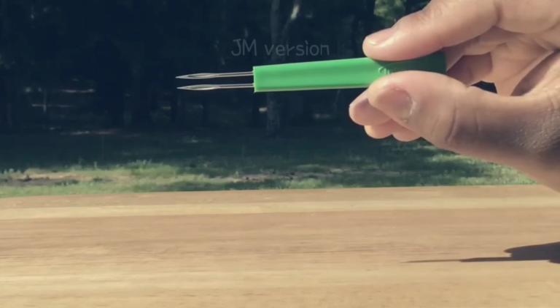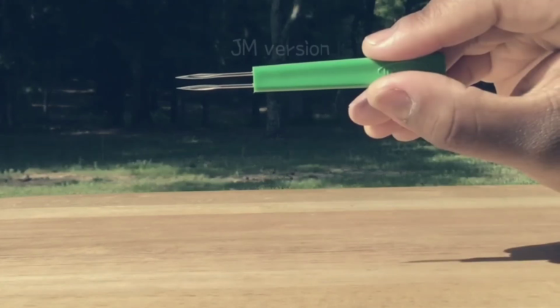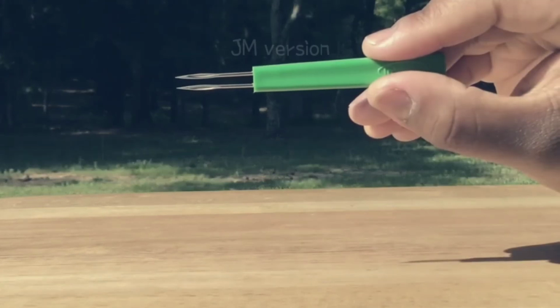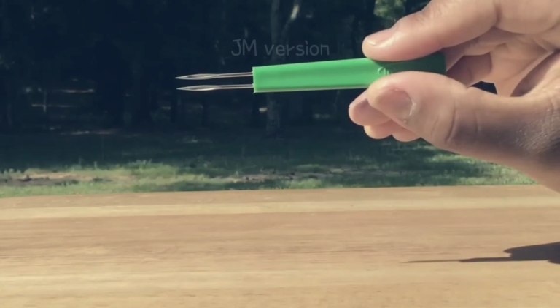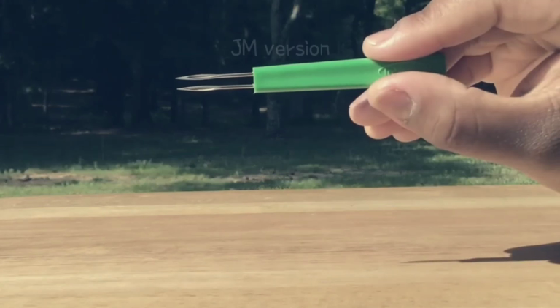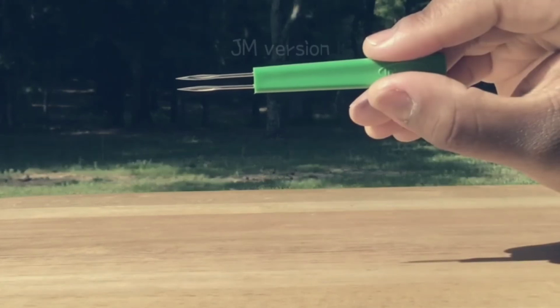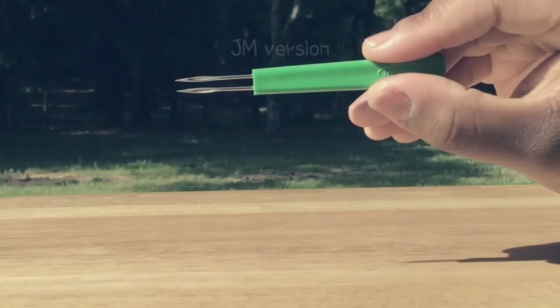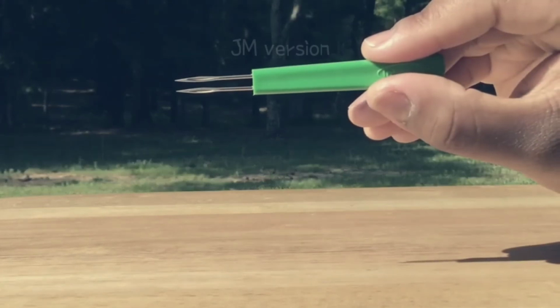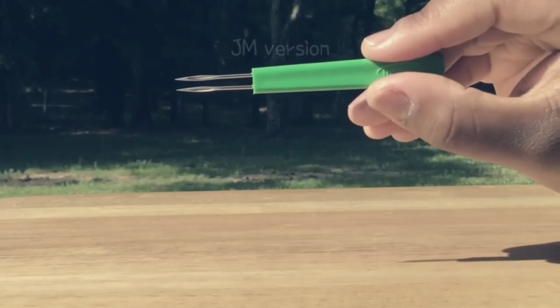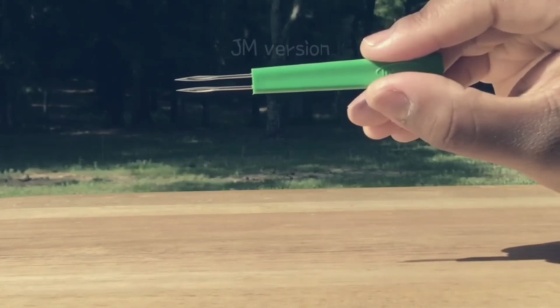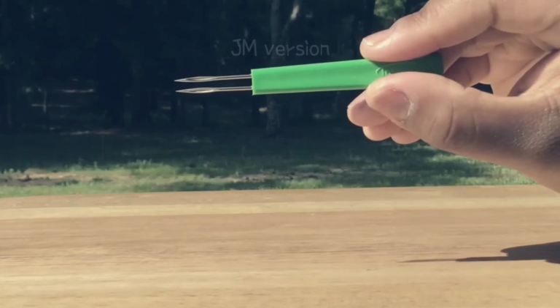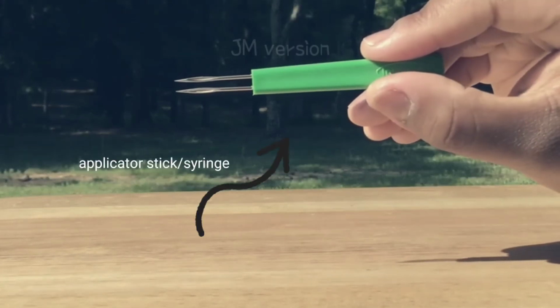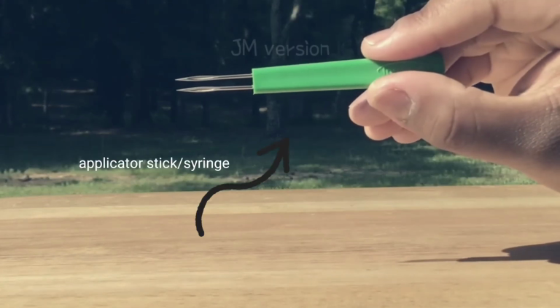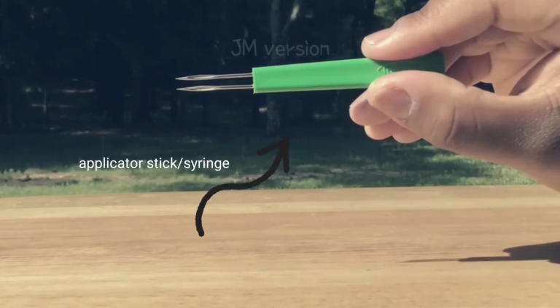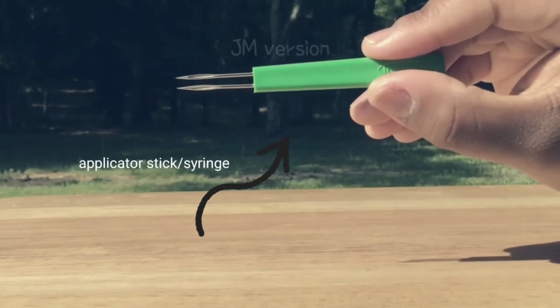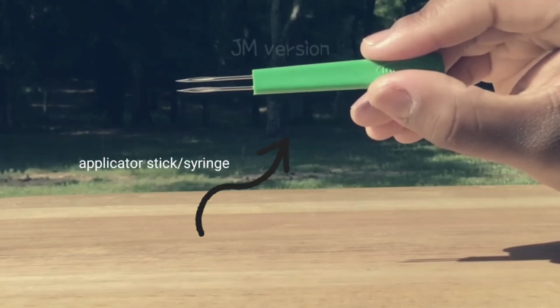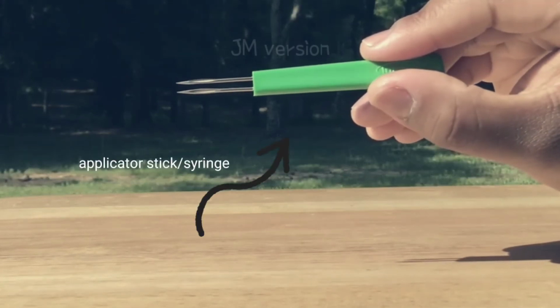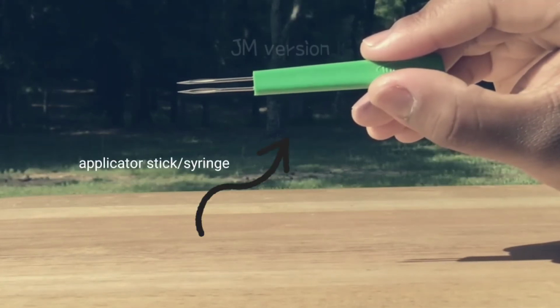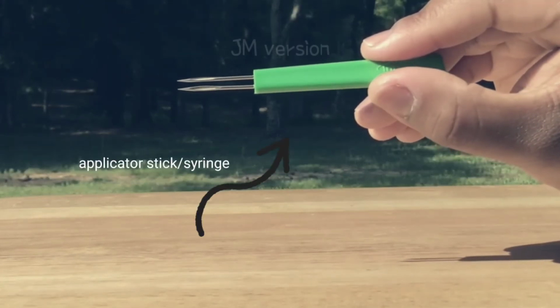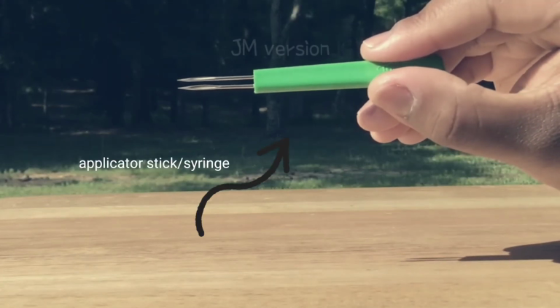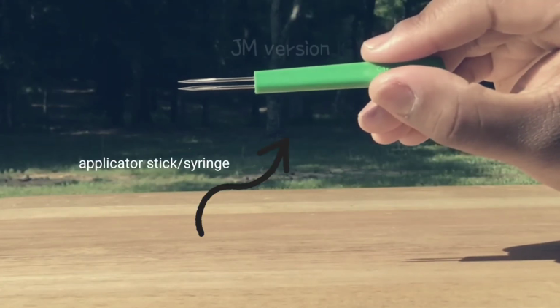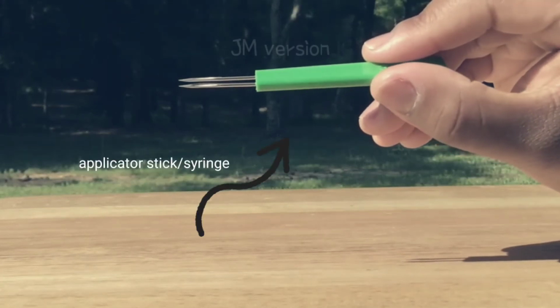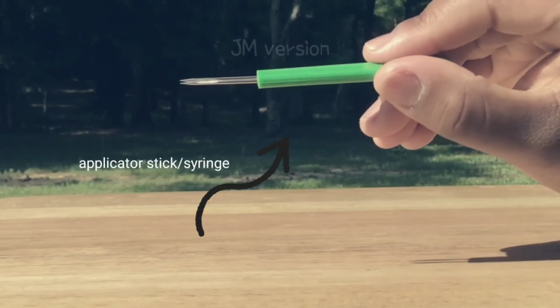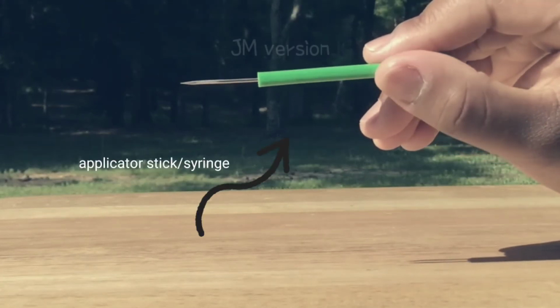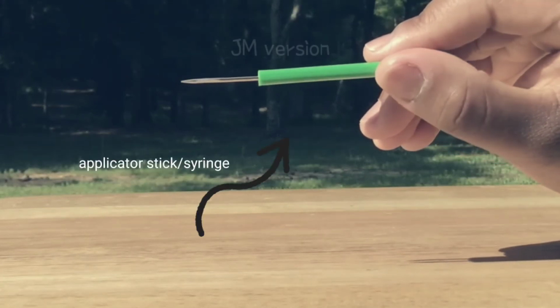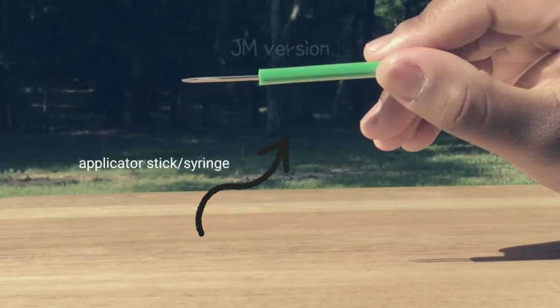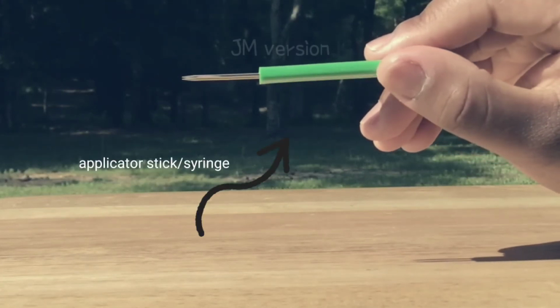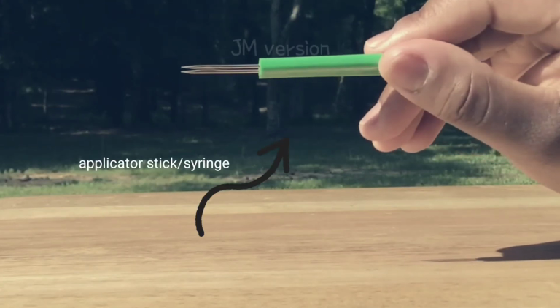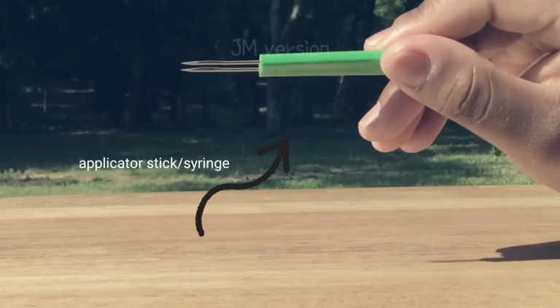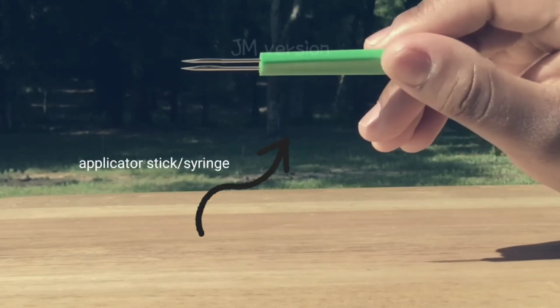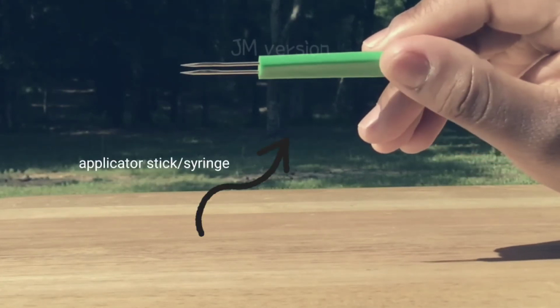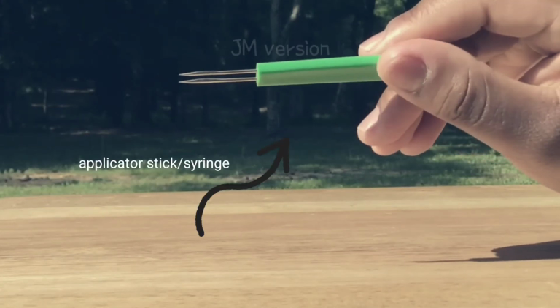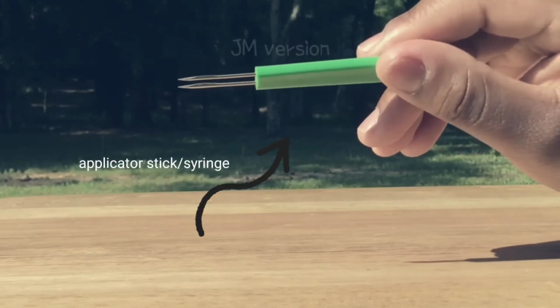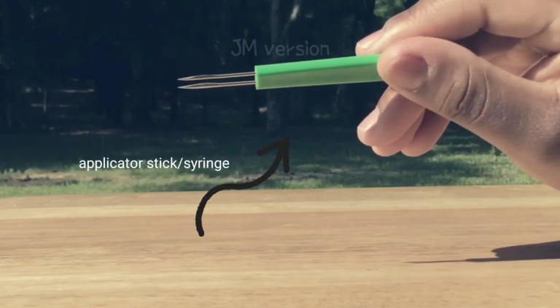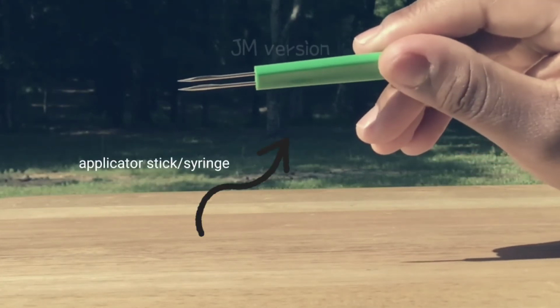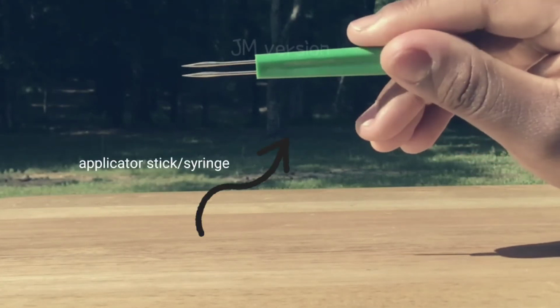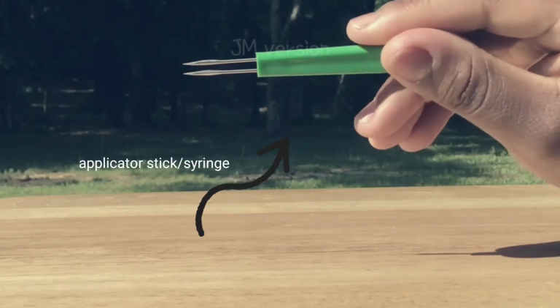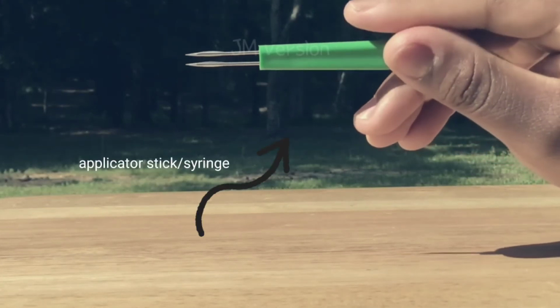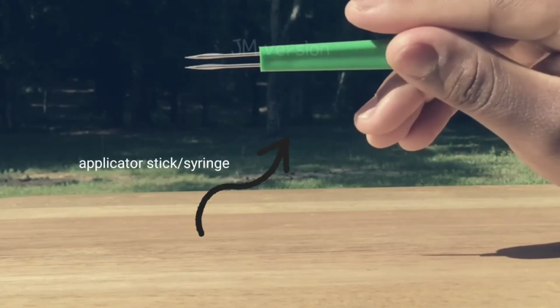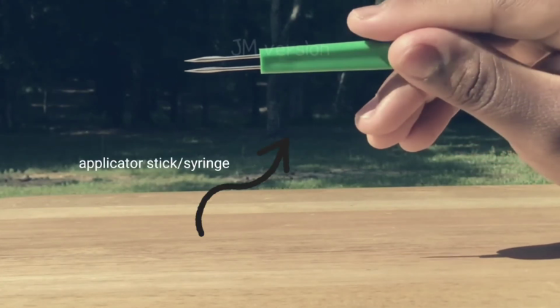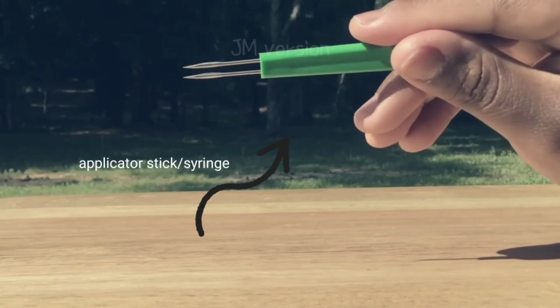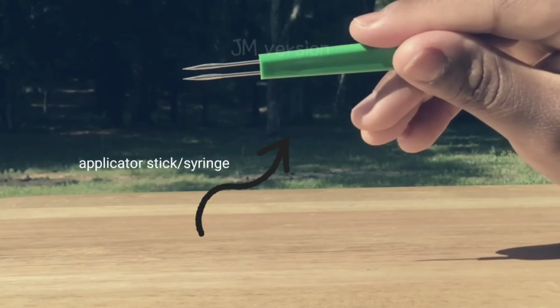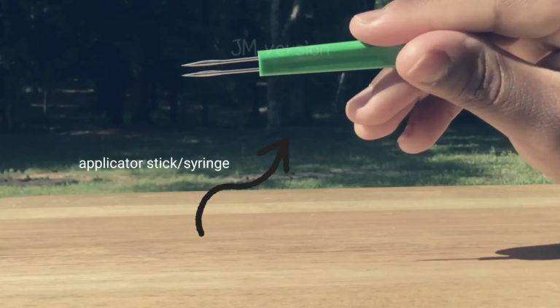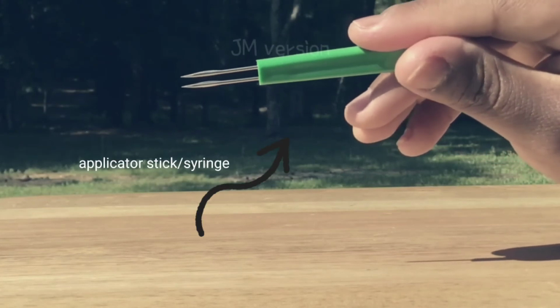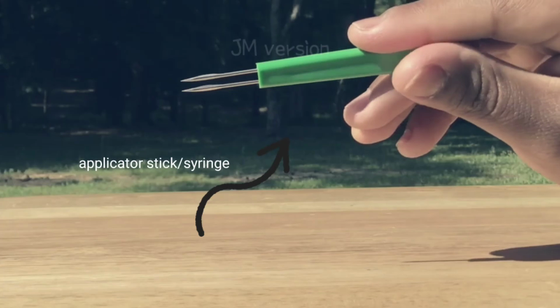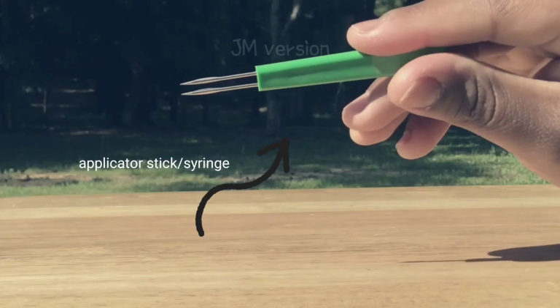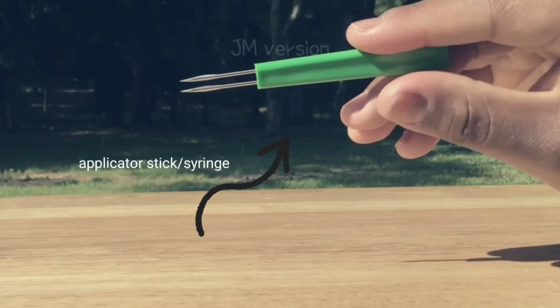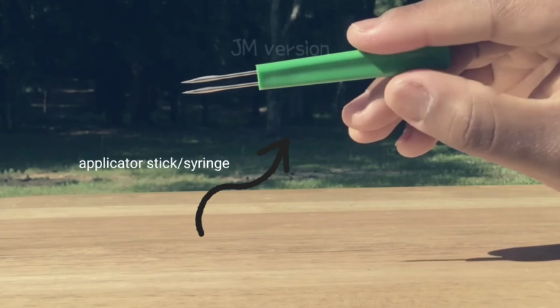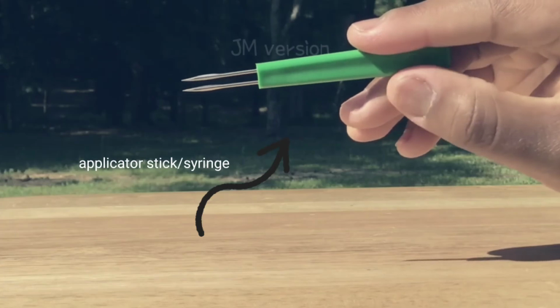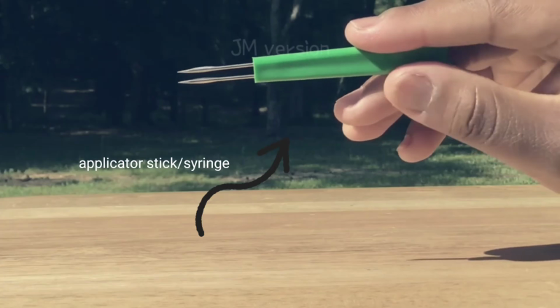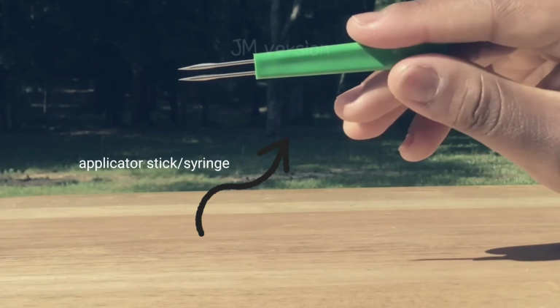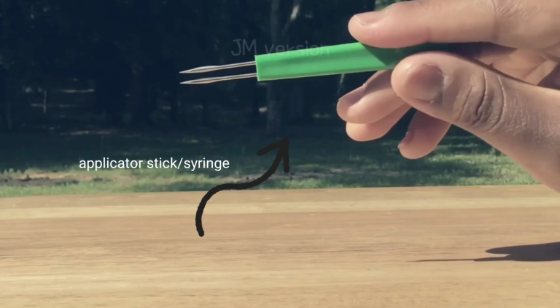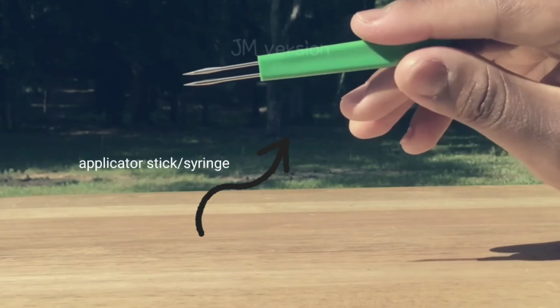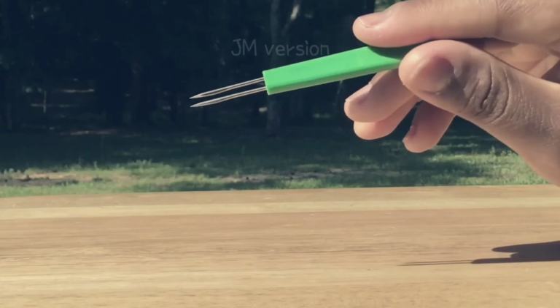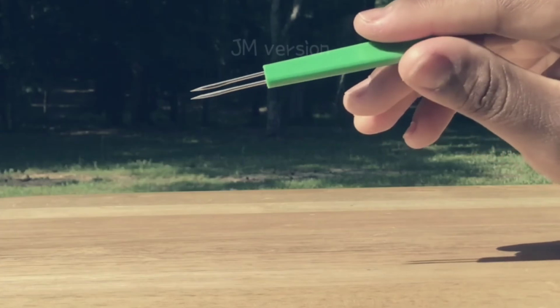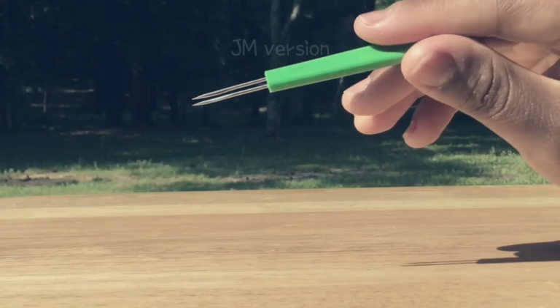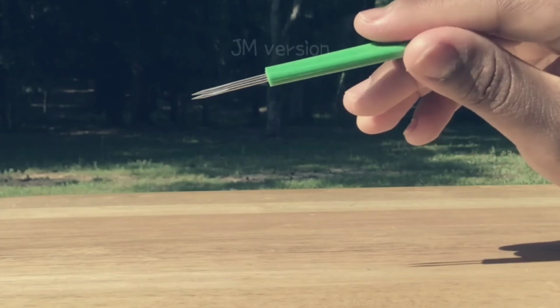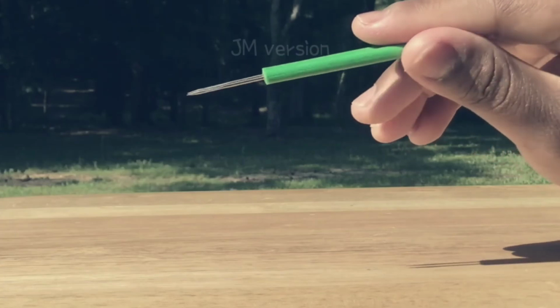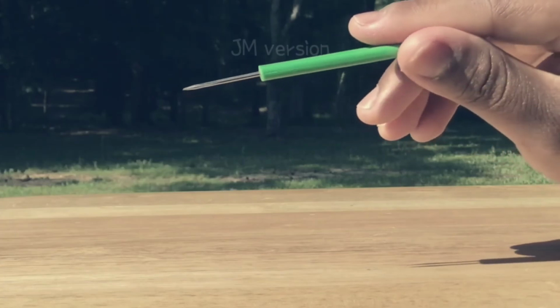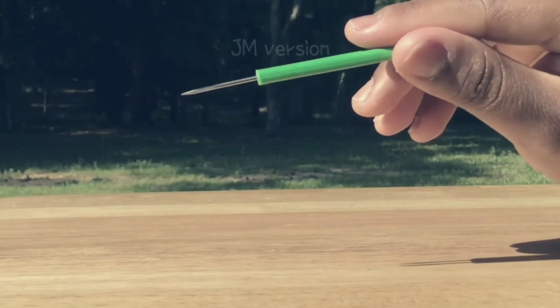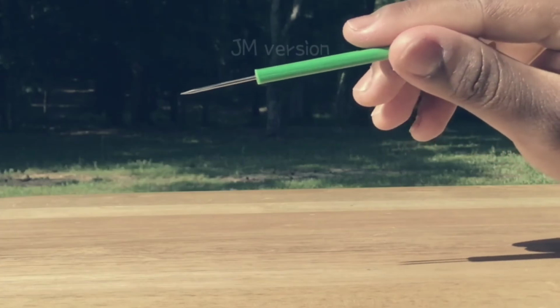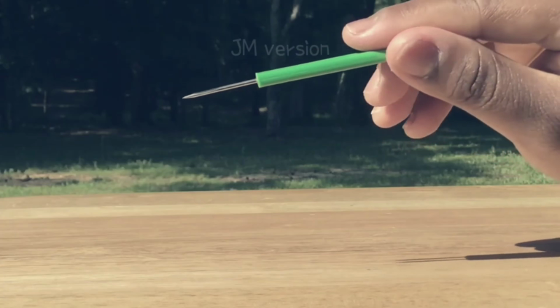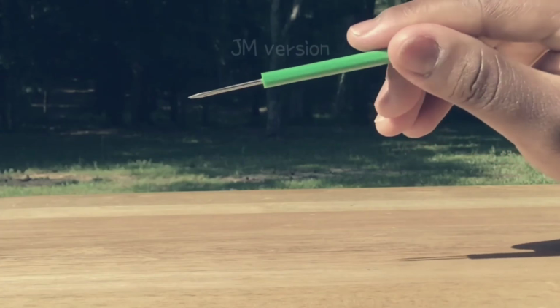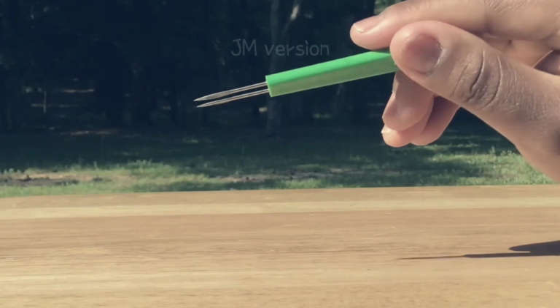The Fowlpox vaccination applicator stick has two sharp prongs with grooves on the side of both prongs.